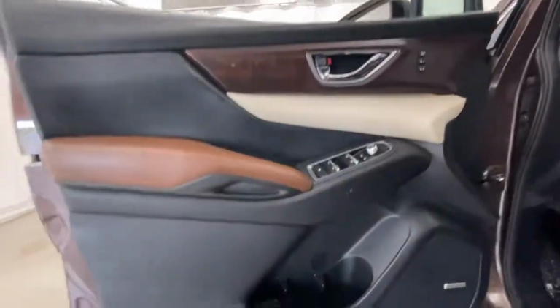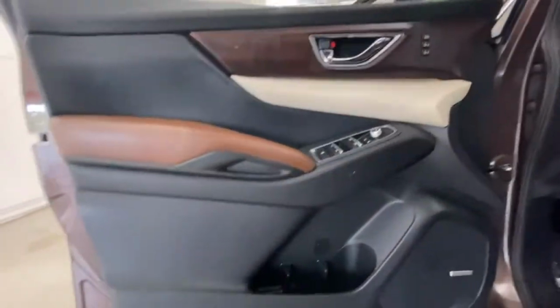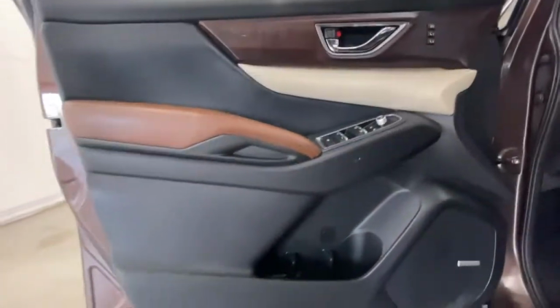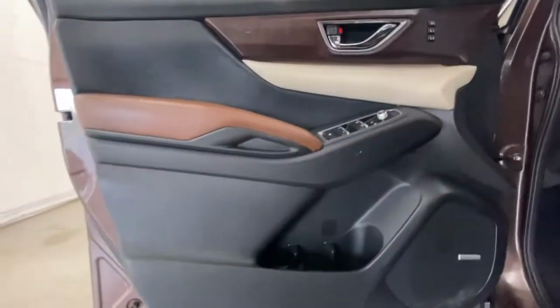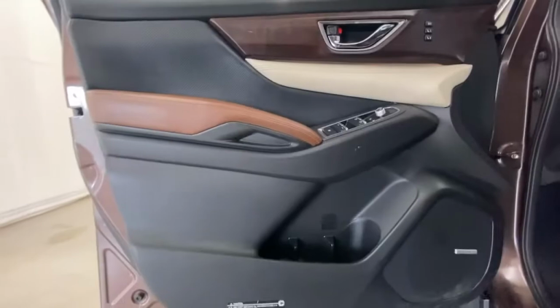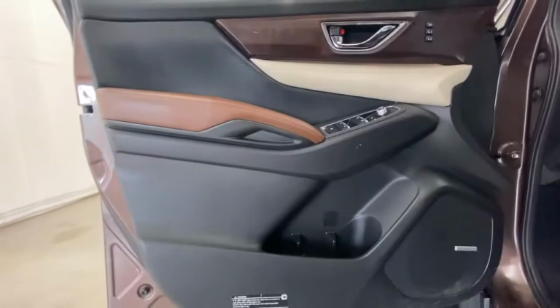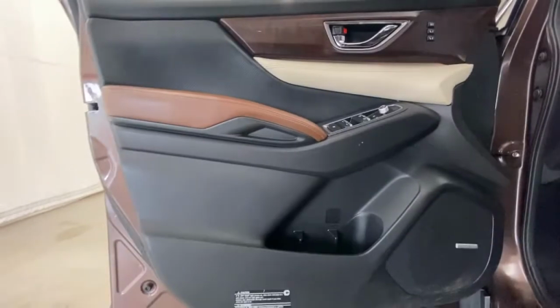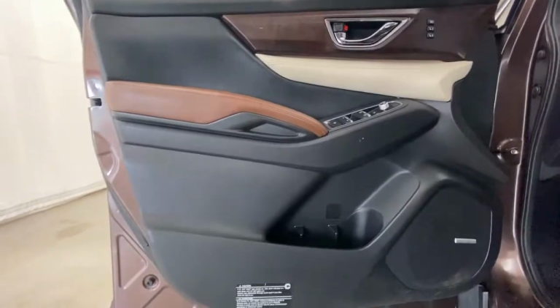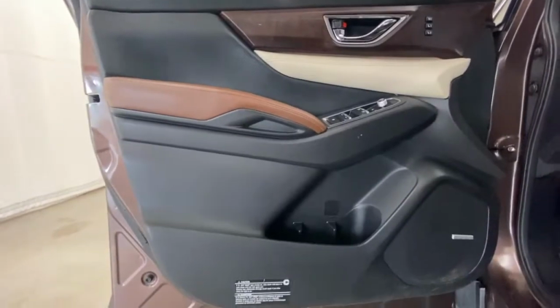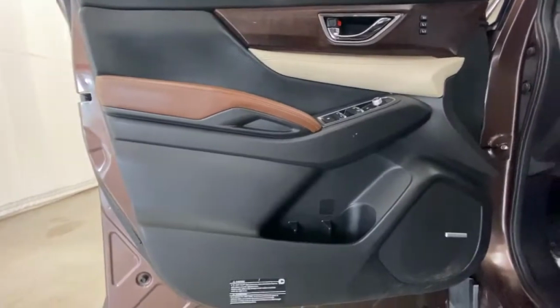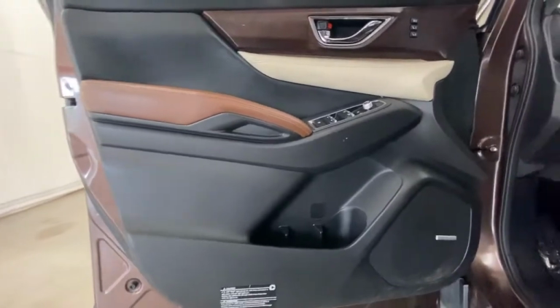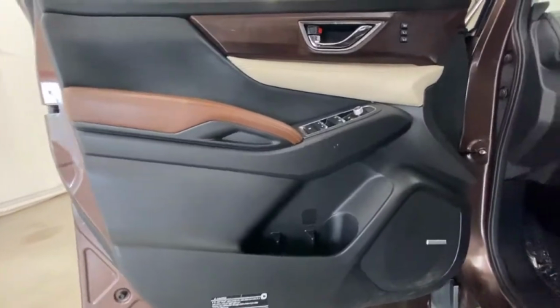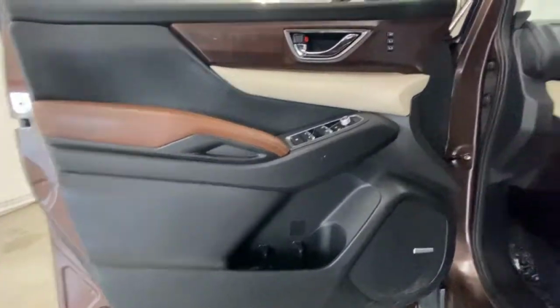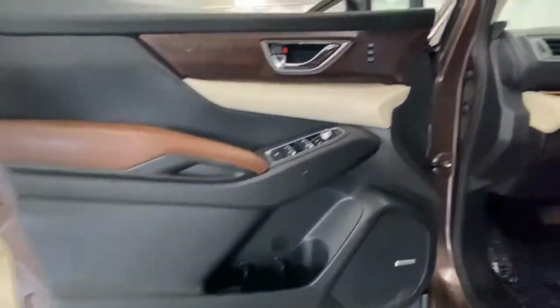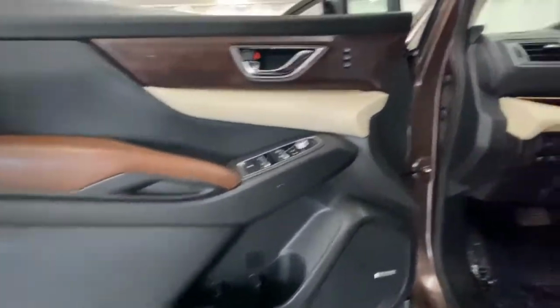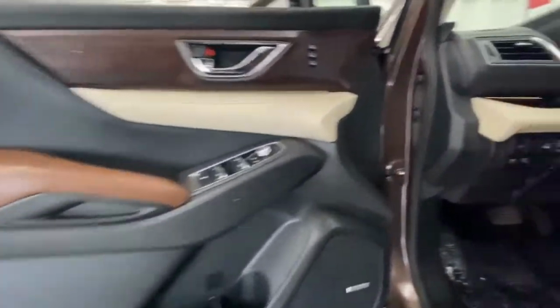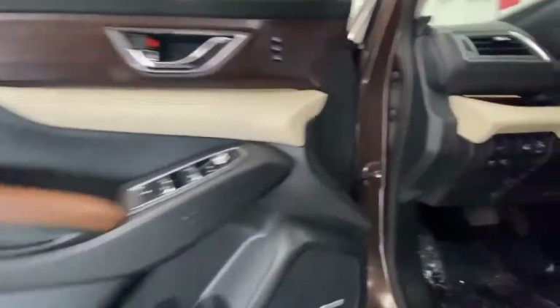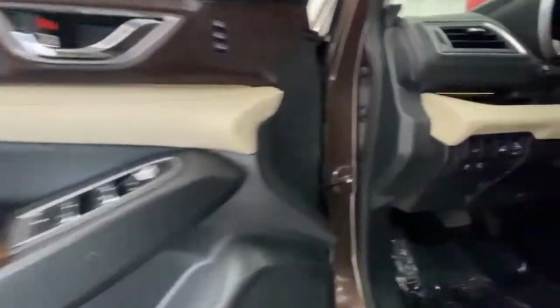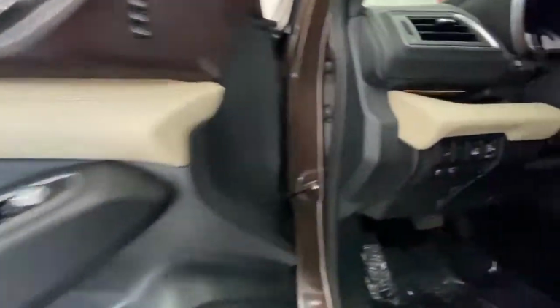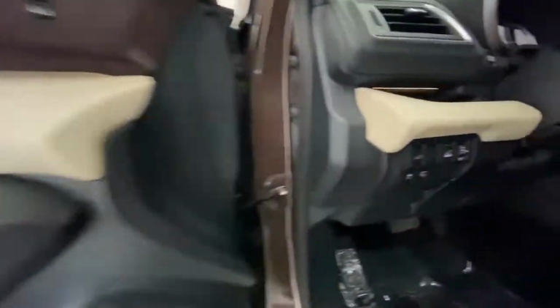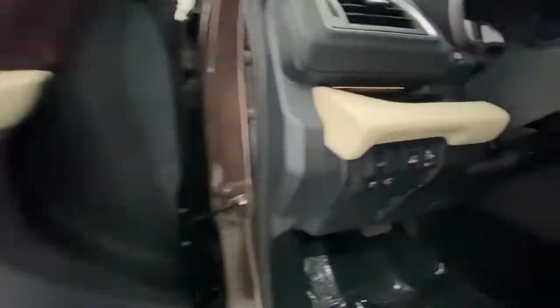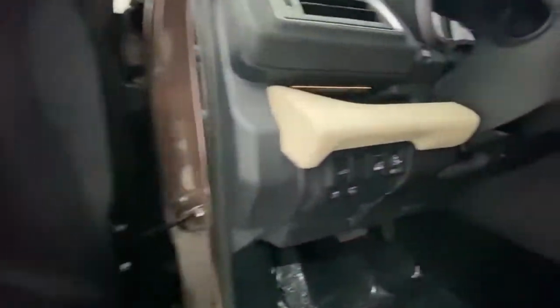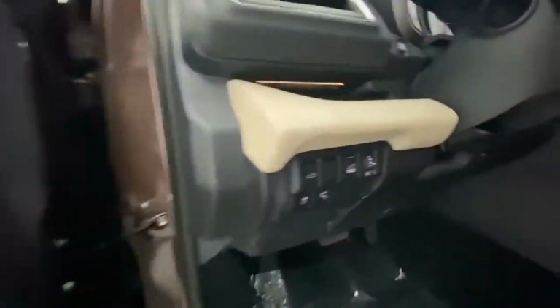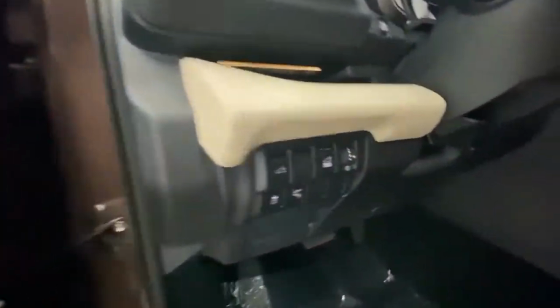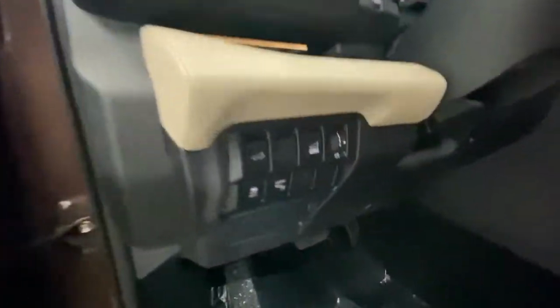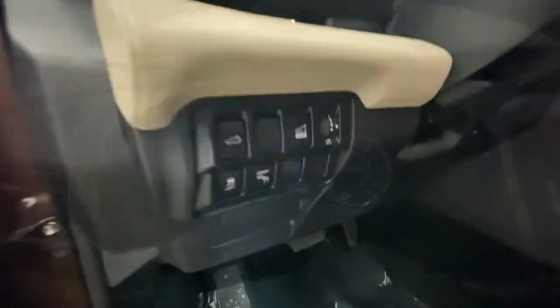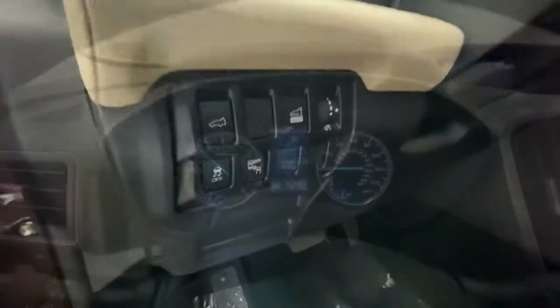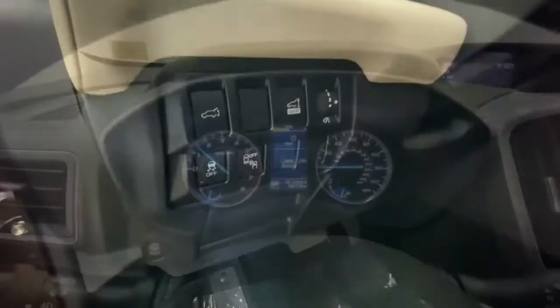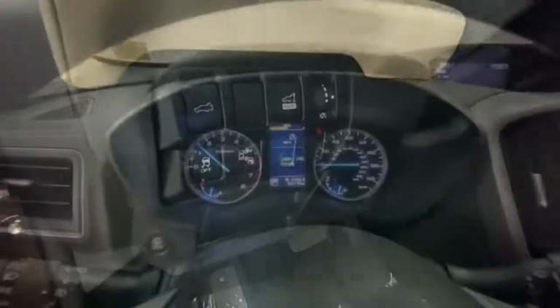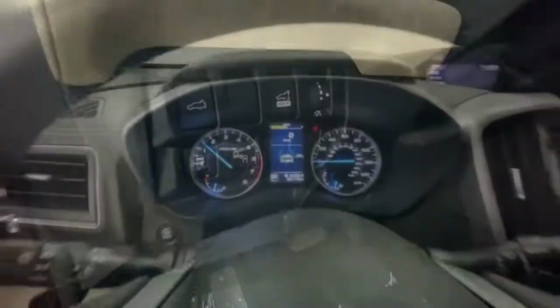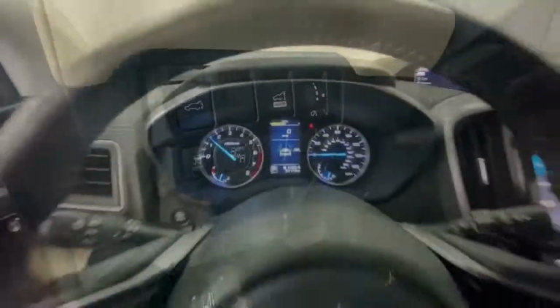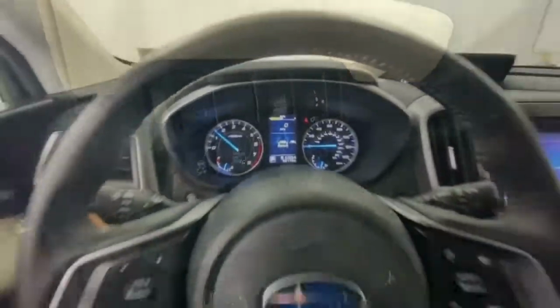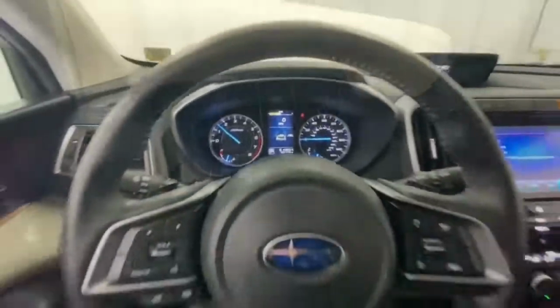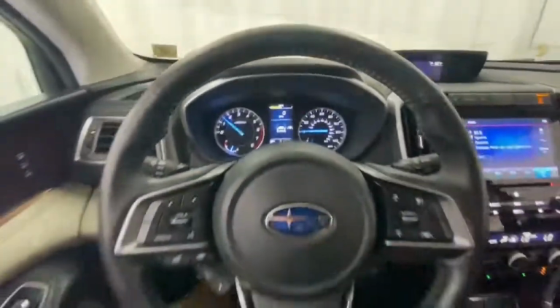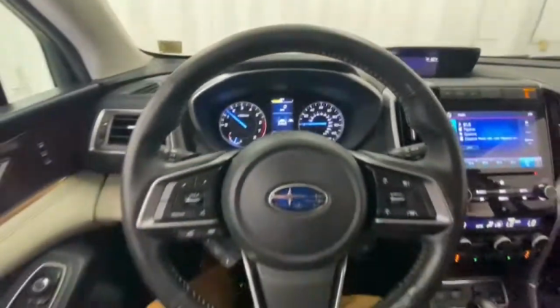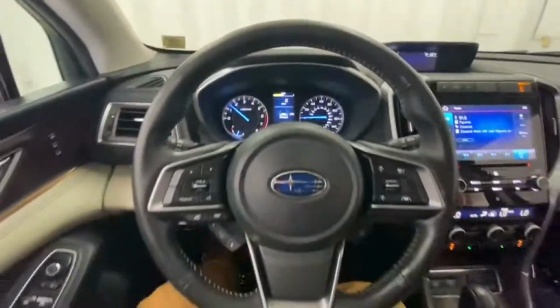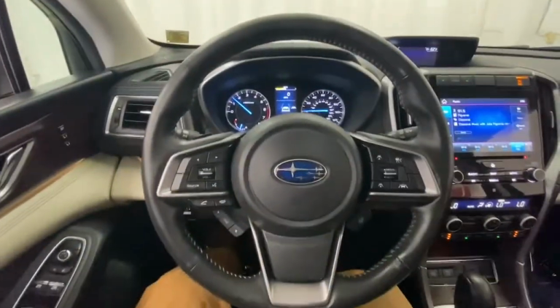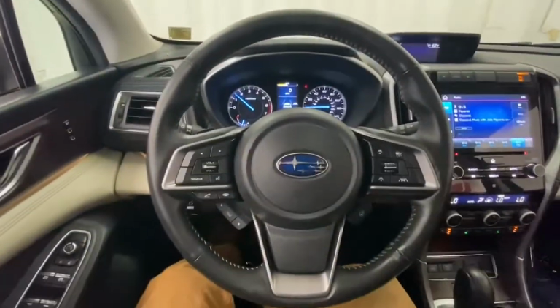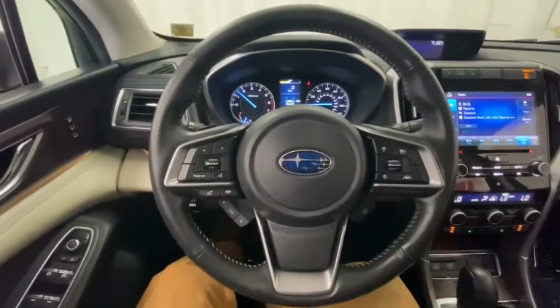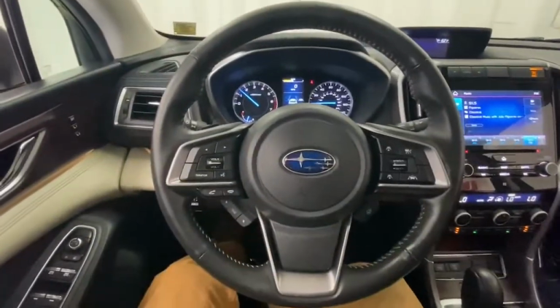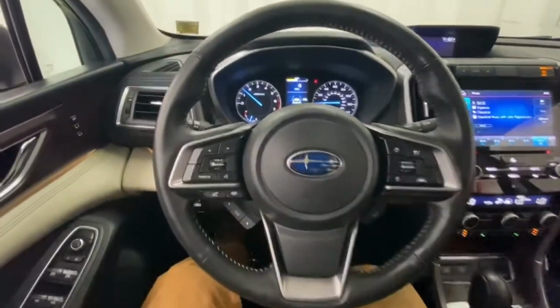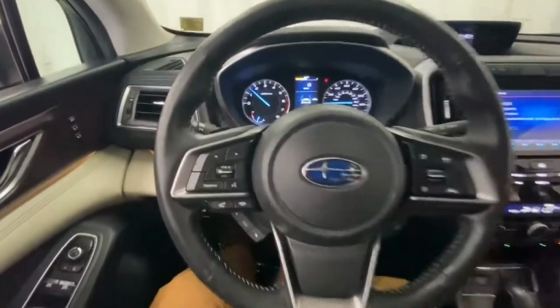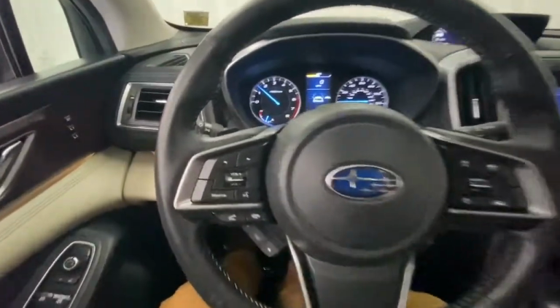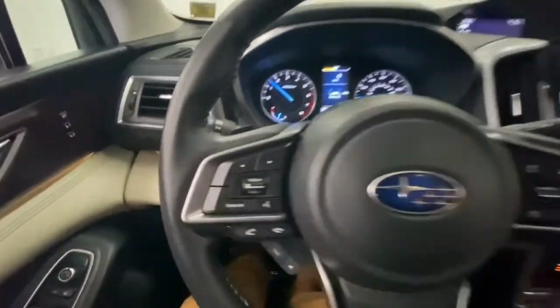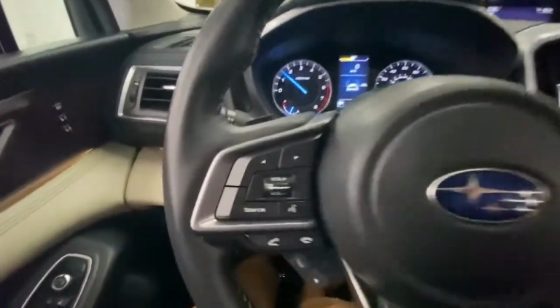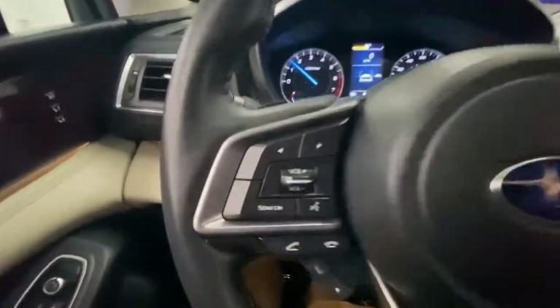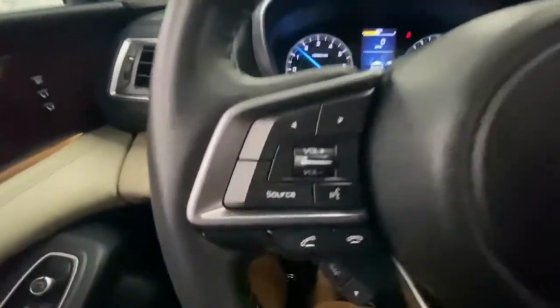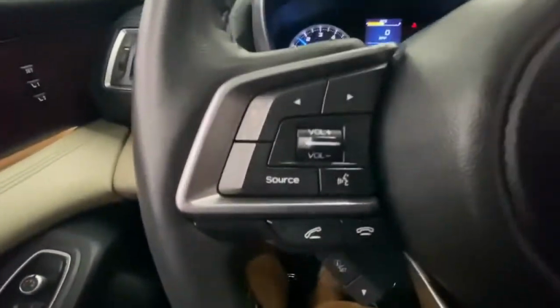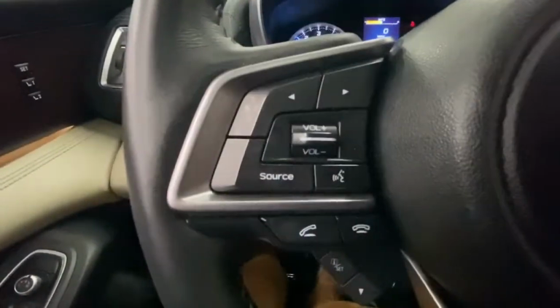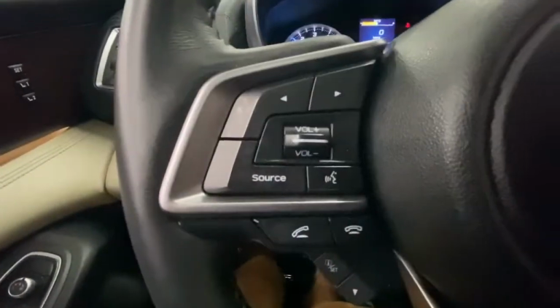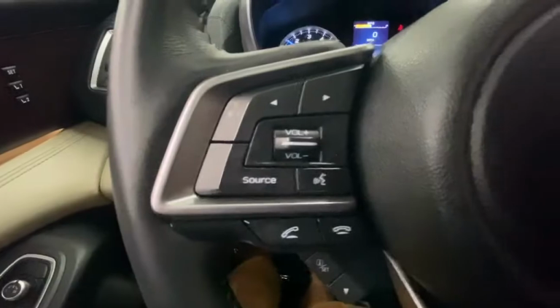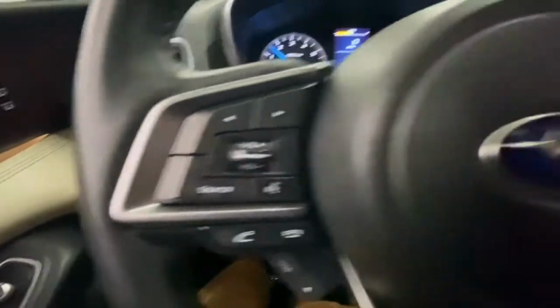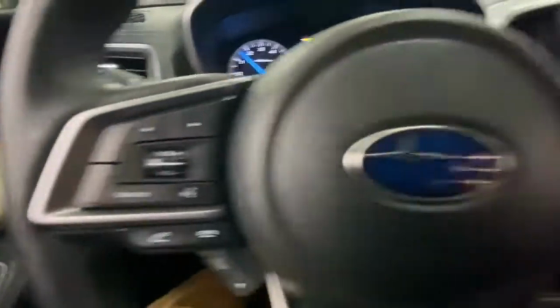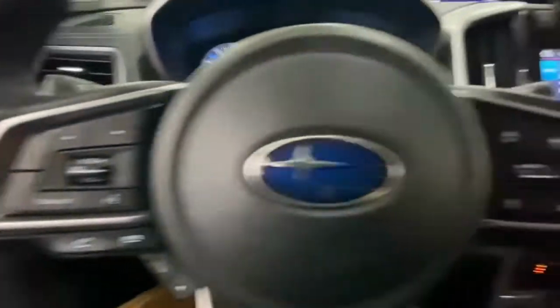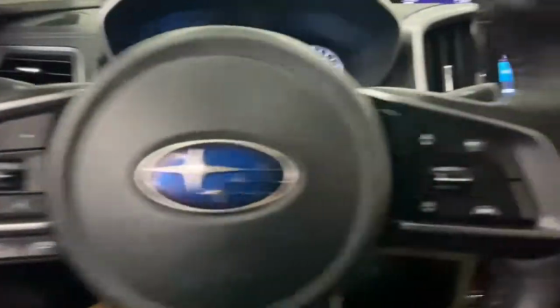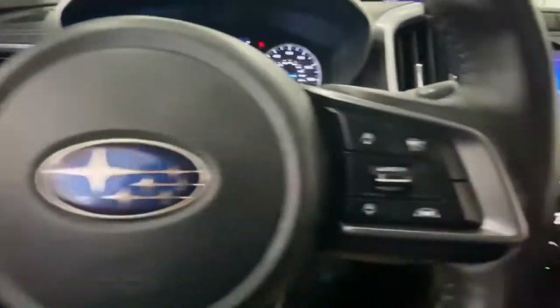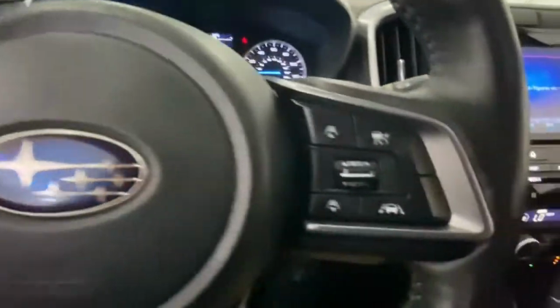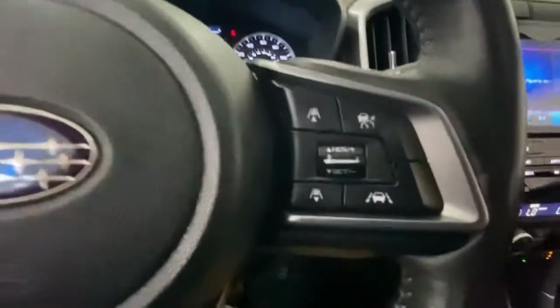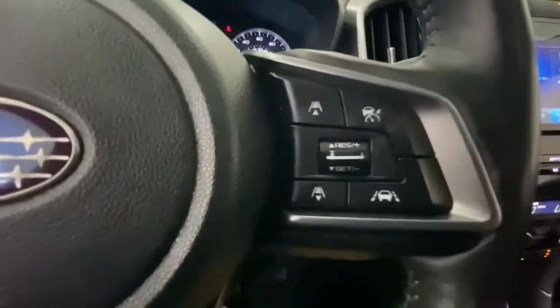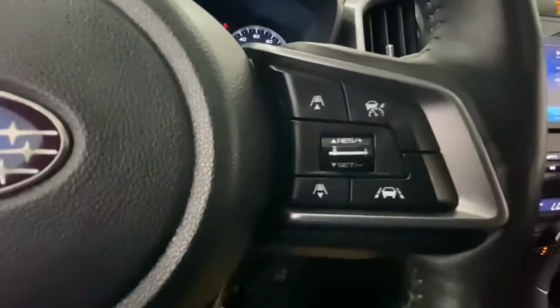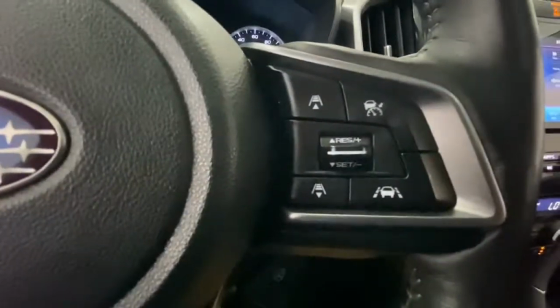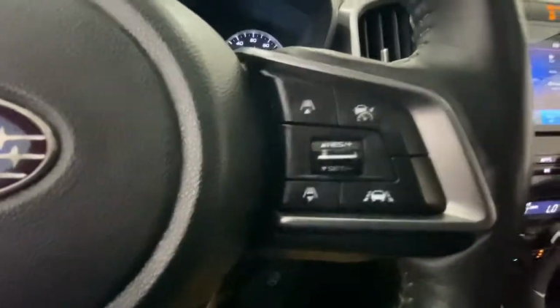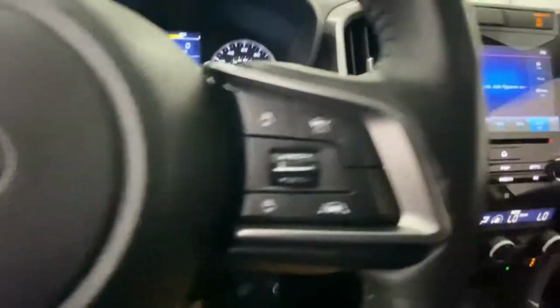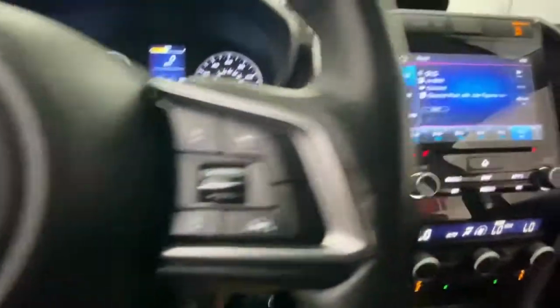Smooth and capable, this spacious three-row SUV packs the features you need to keep your crew safe, comfortable, and entertained.